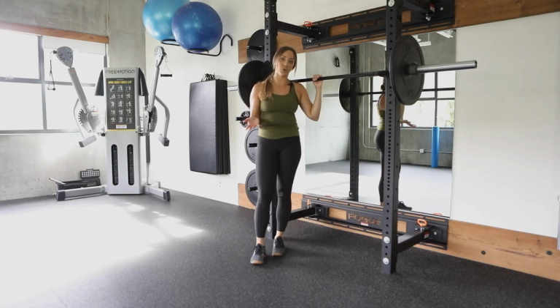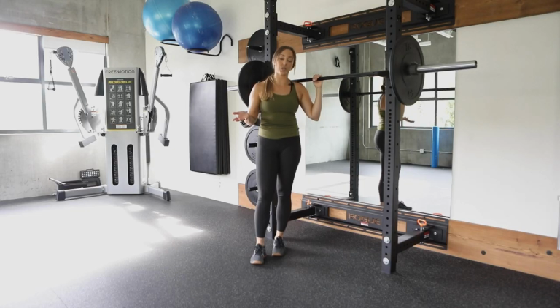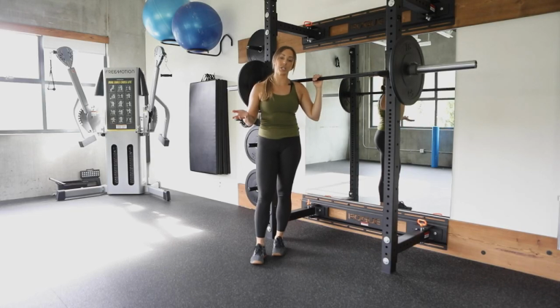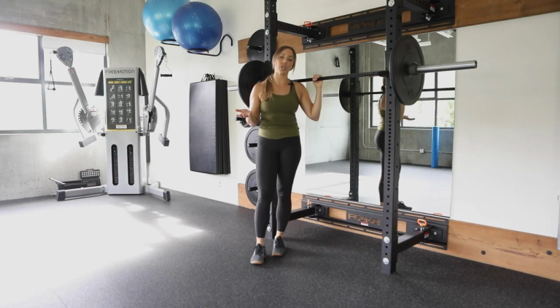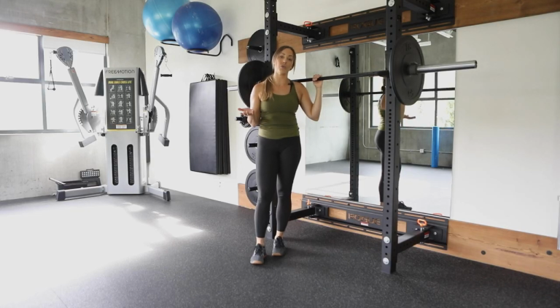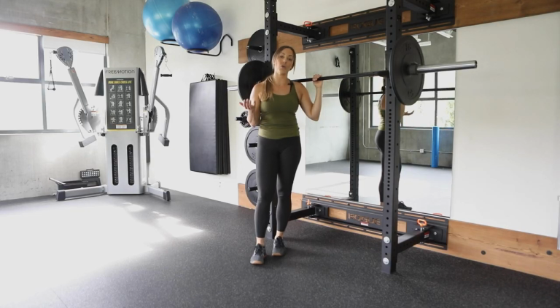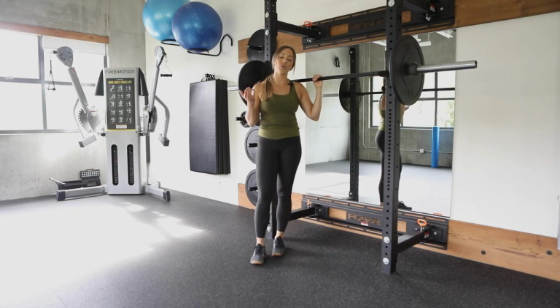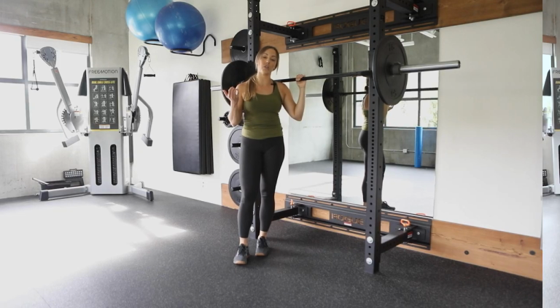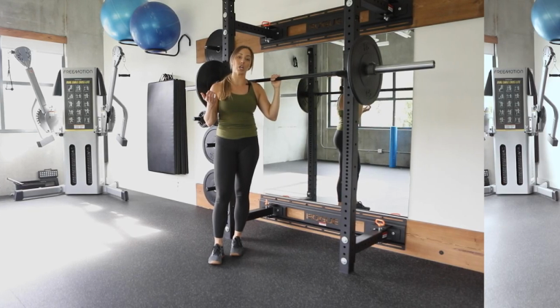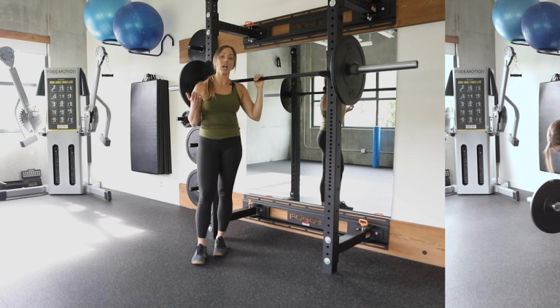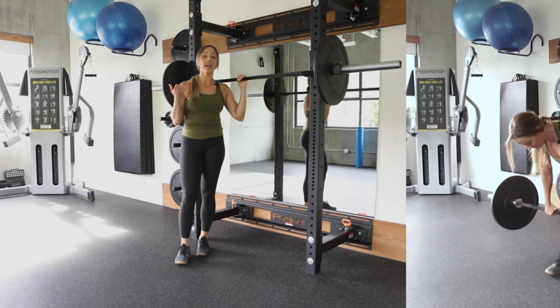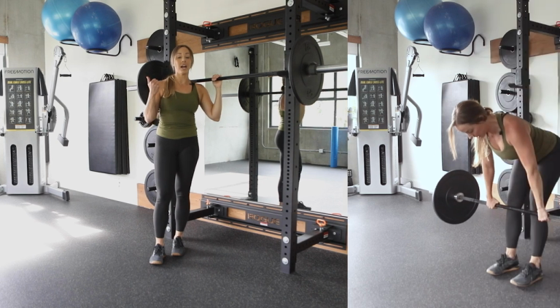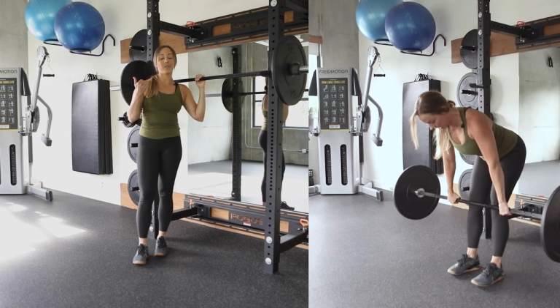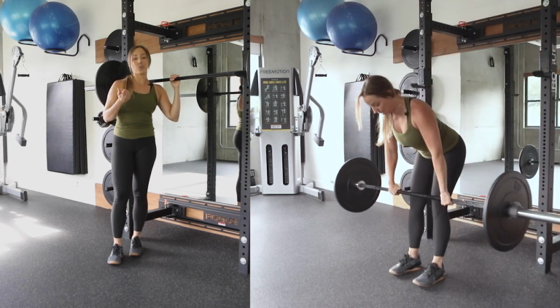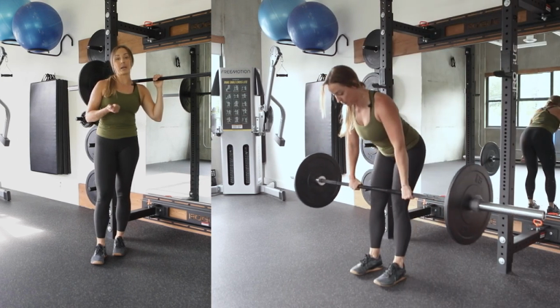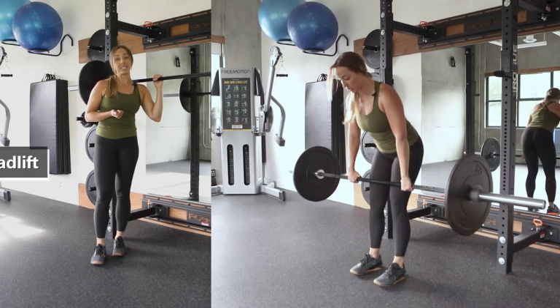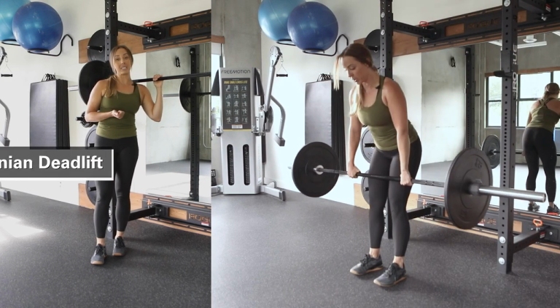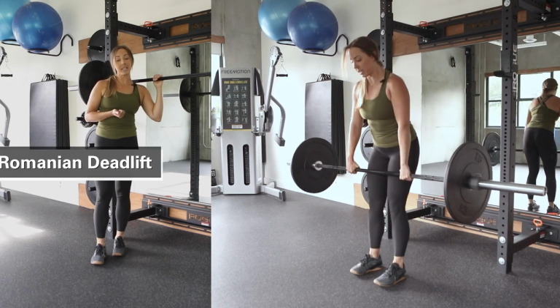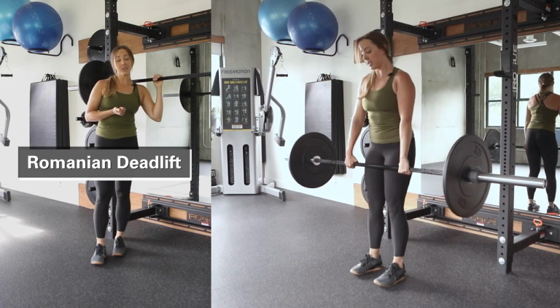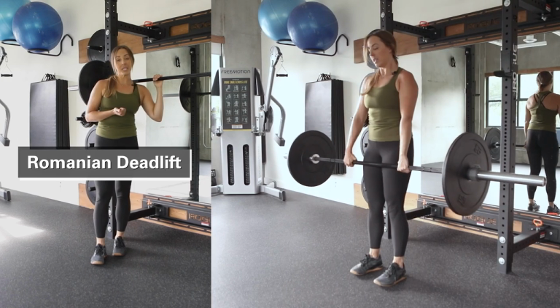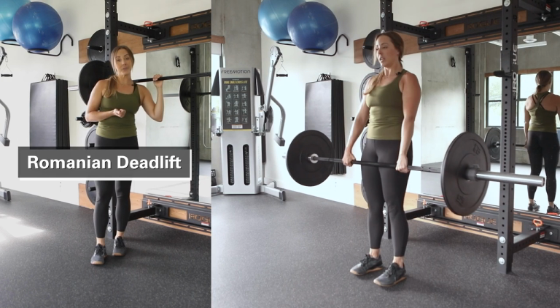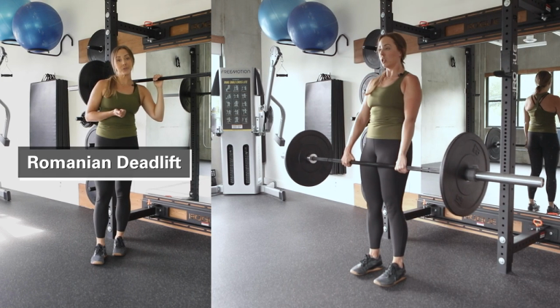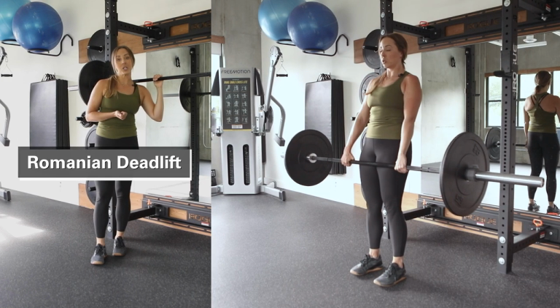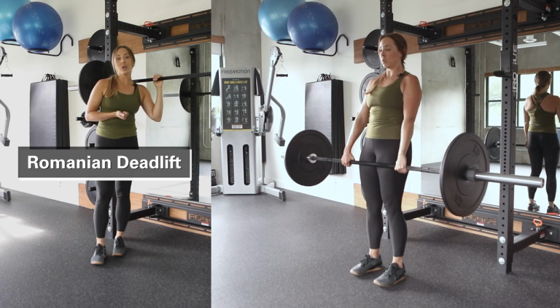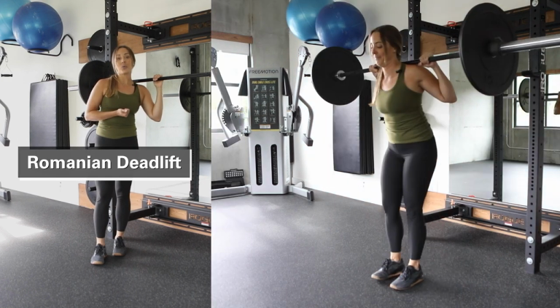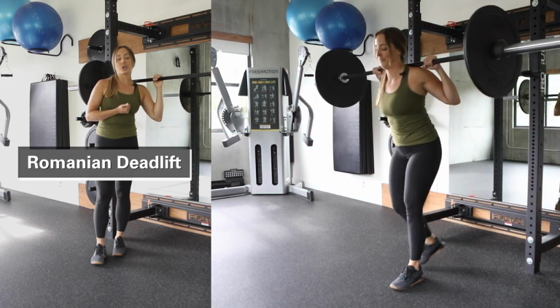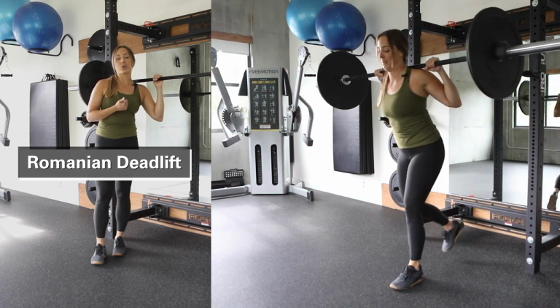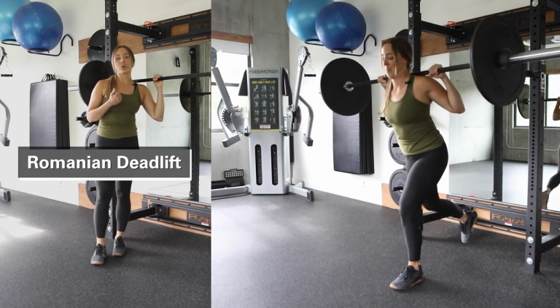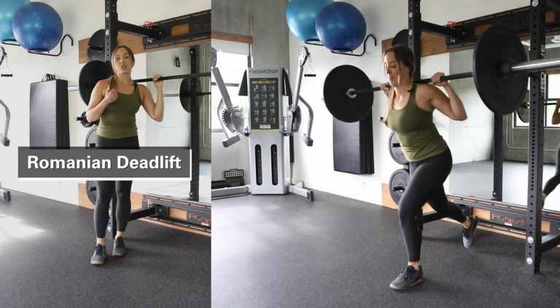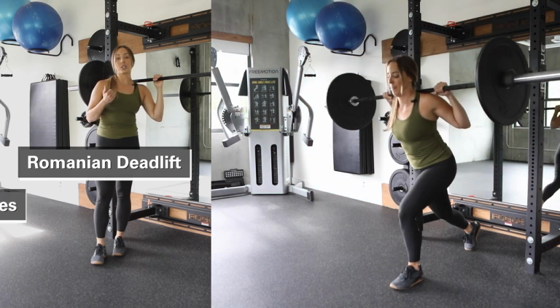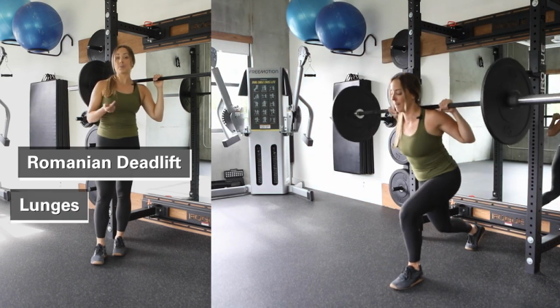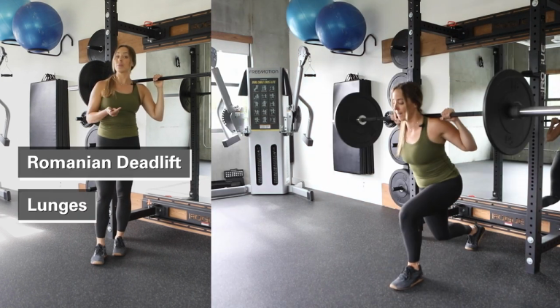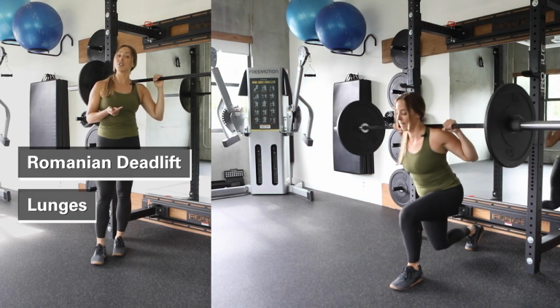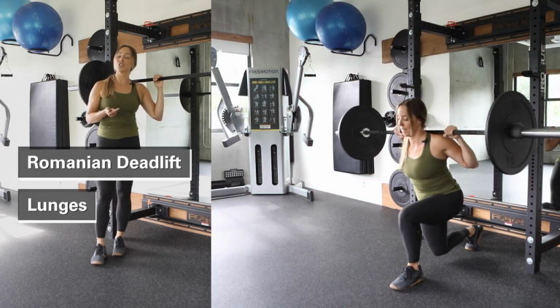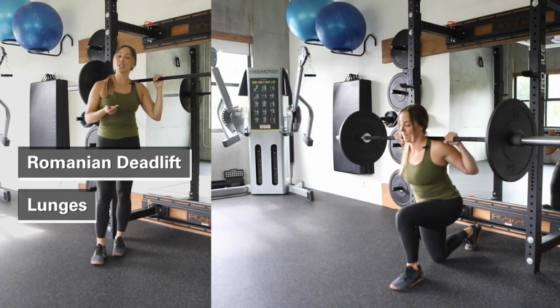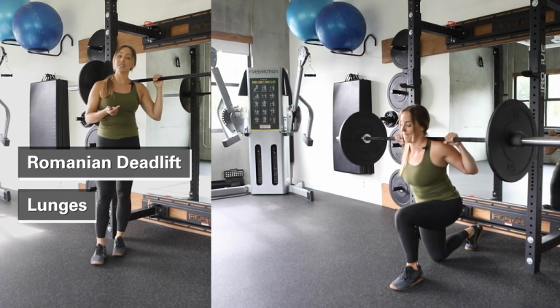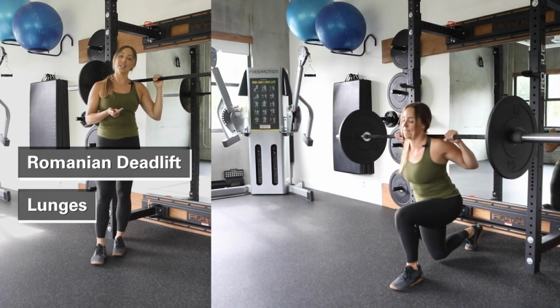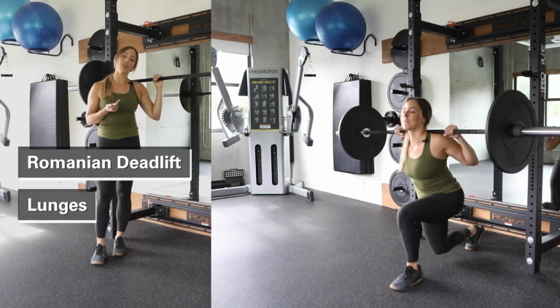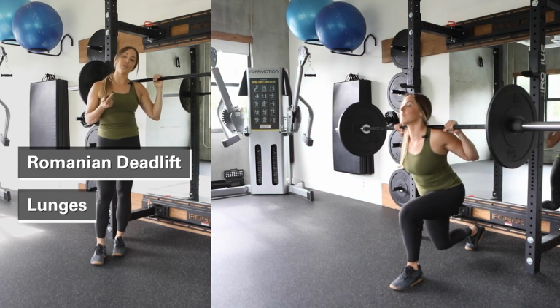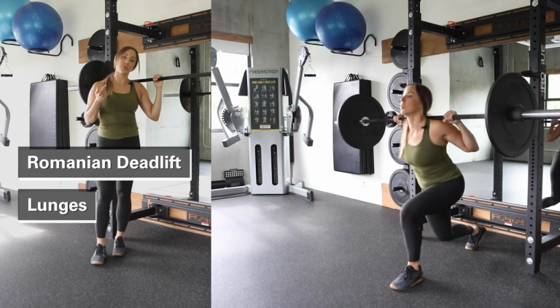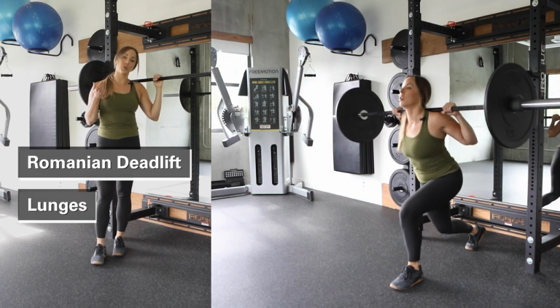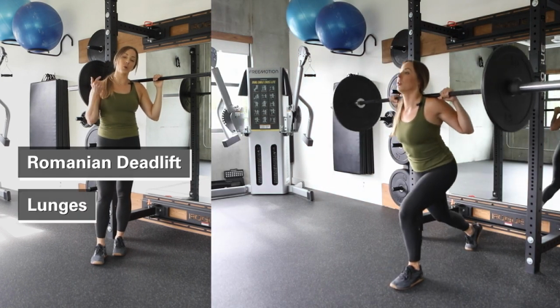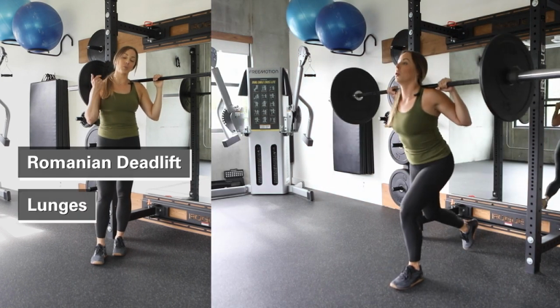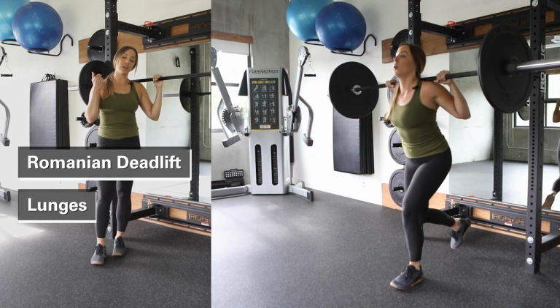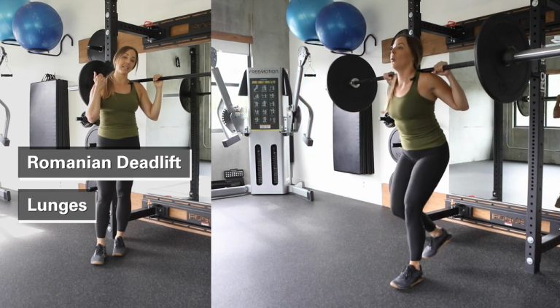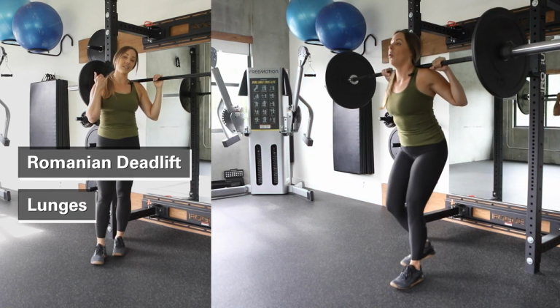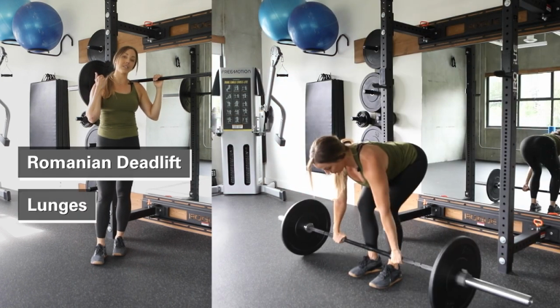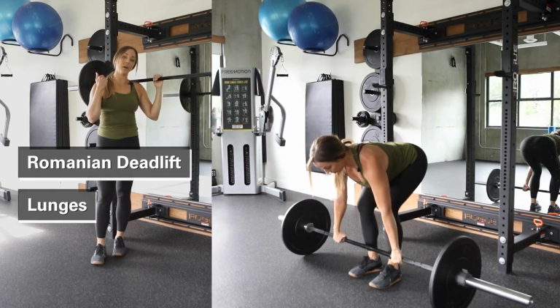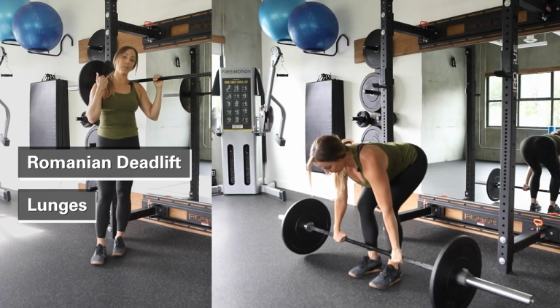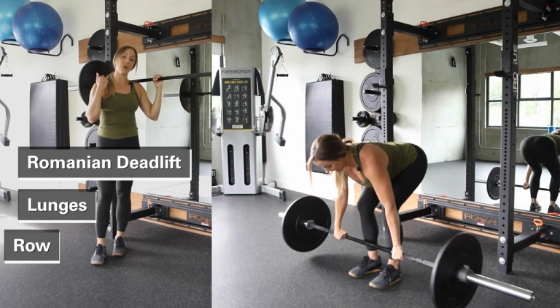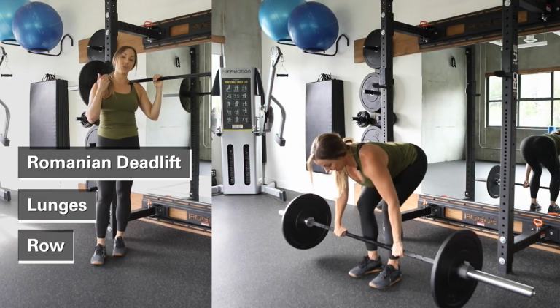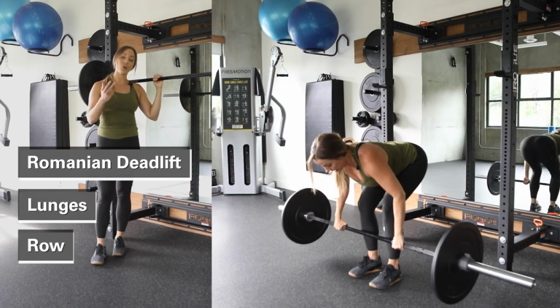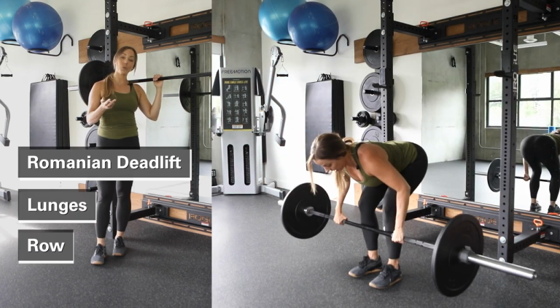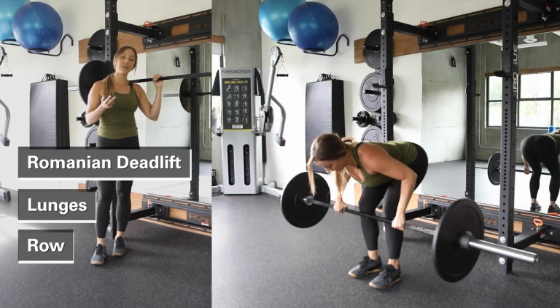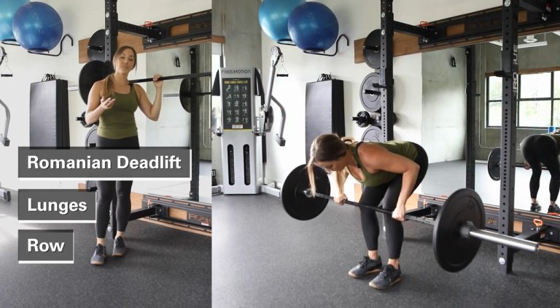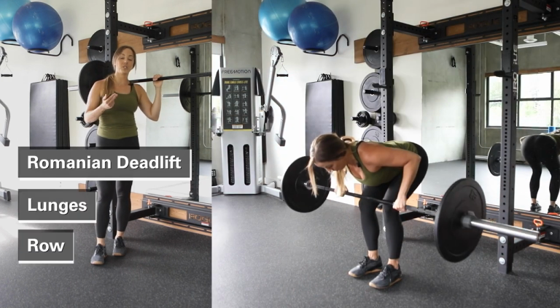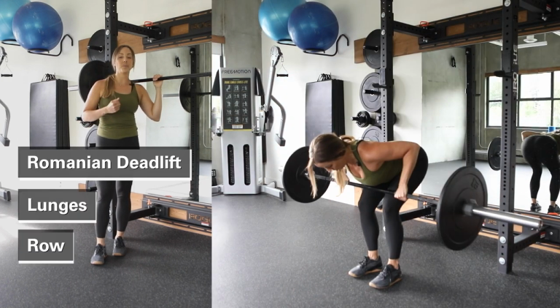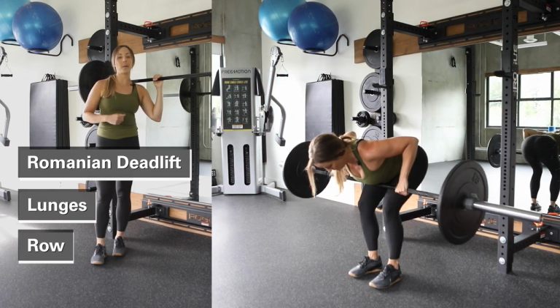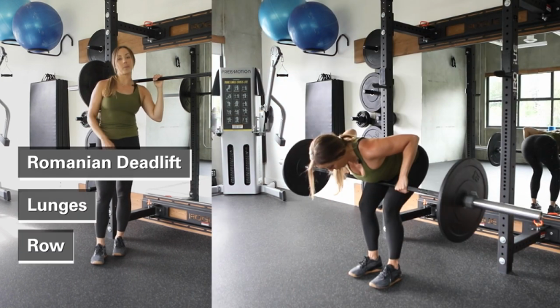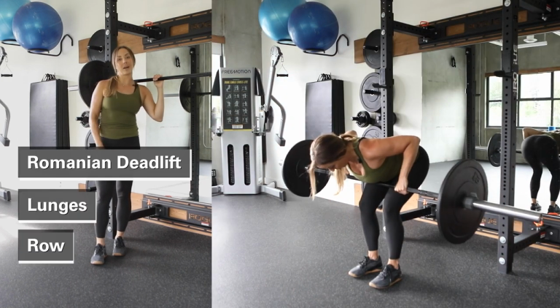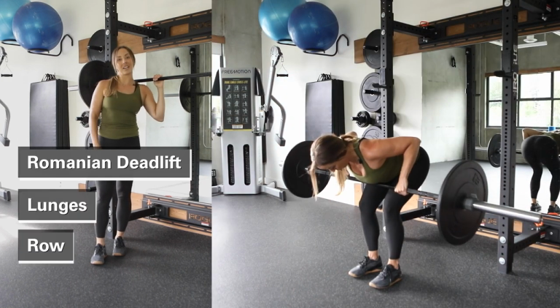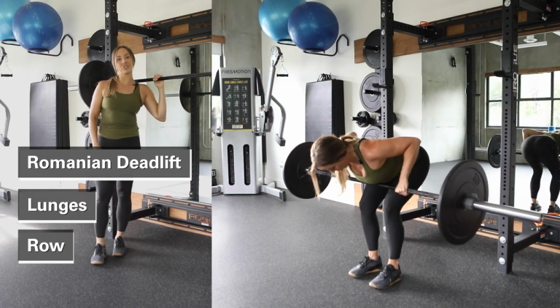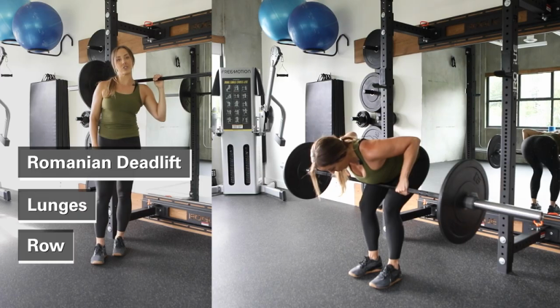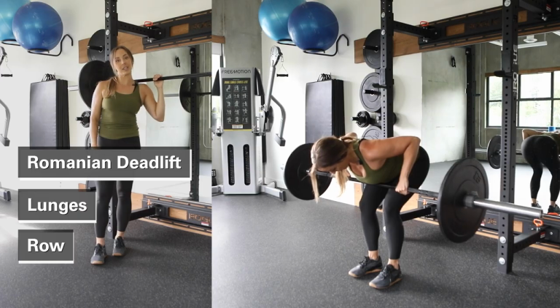We're going to go over a Romanian deadlift, we're going to work on some lunges, and also incorporating some rowing for some upper back strength.